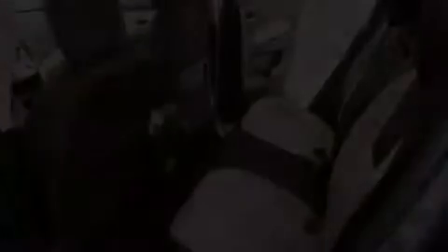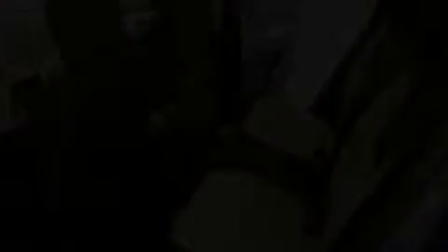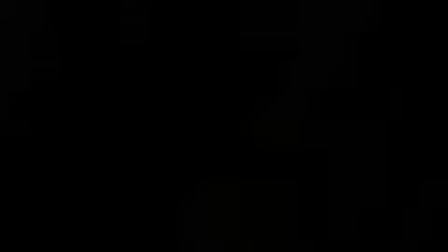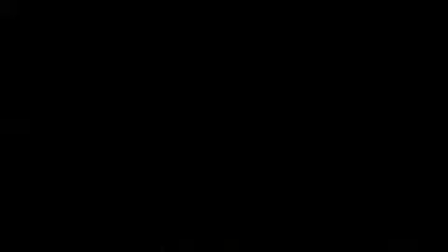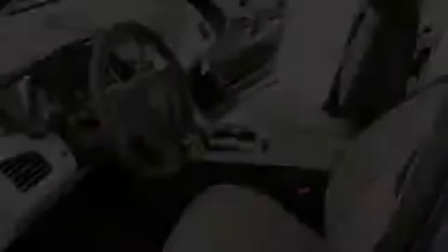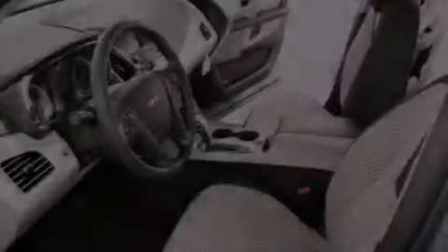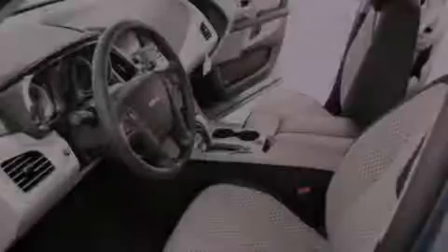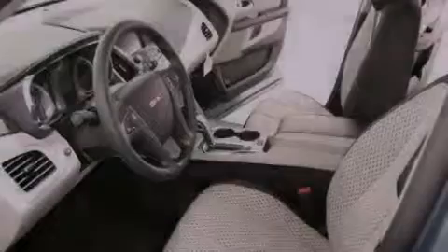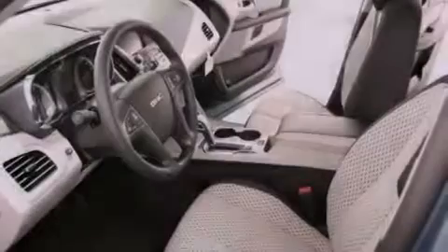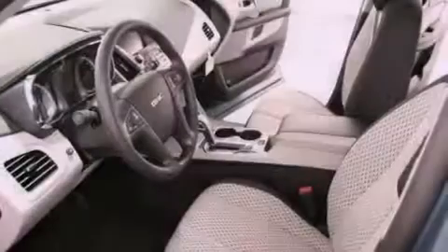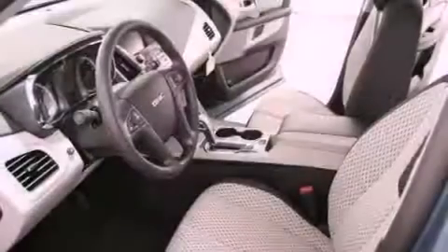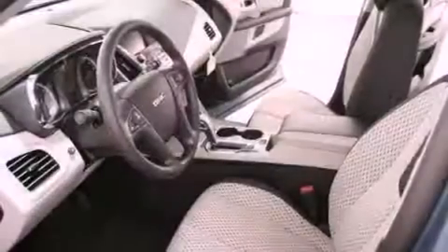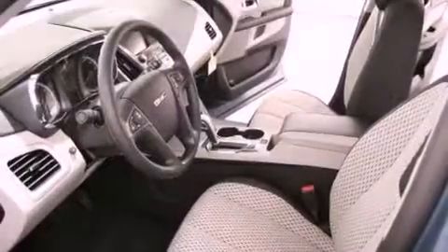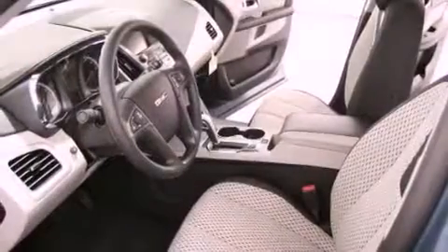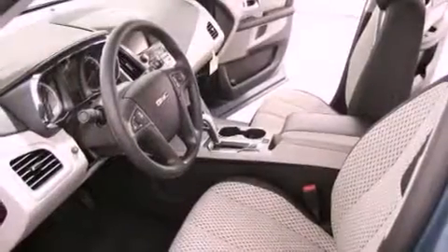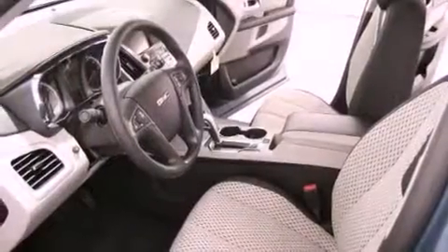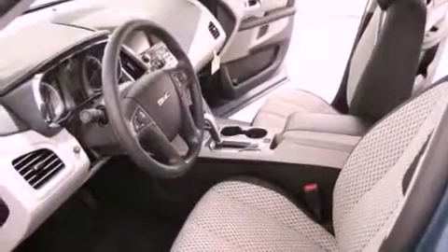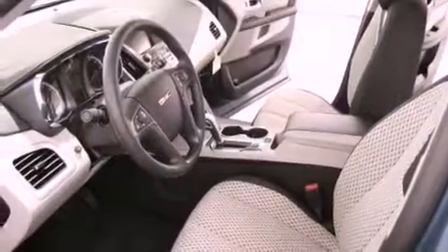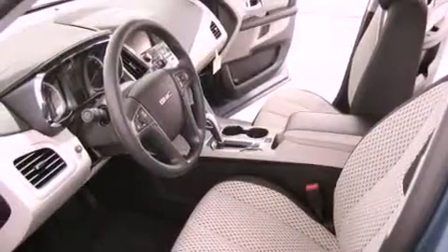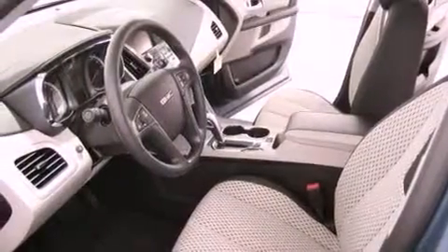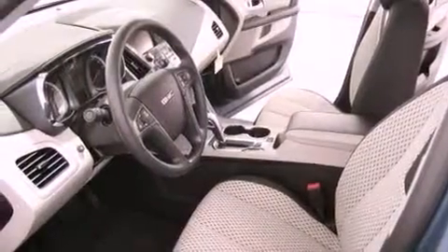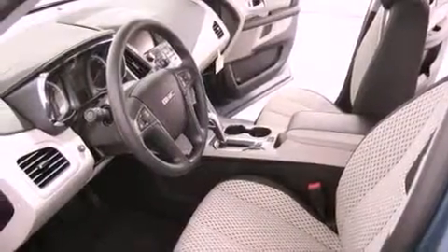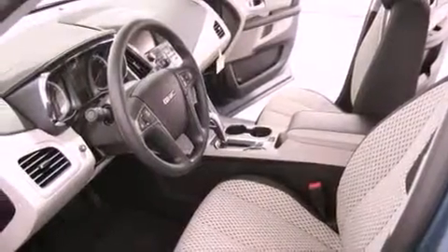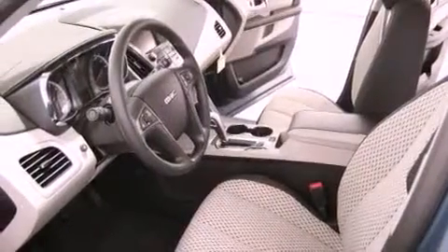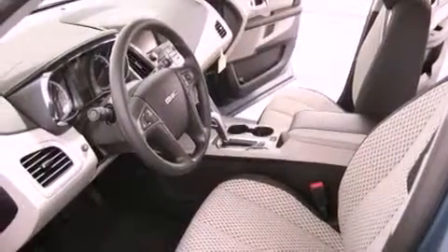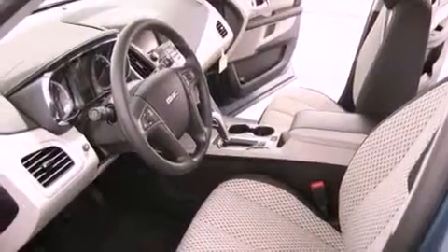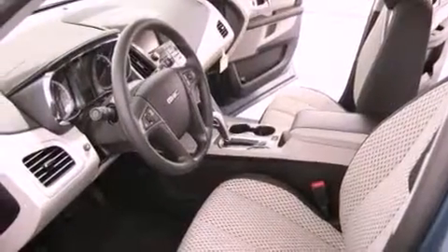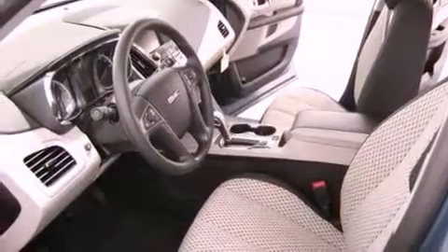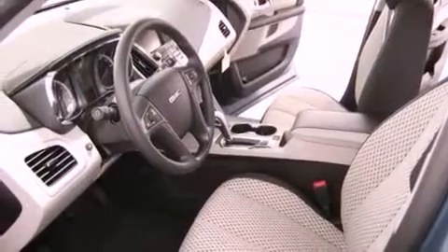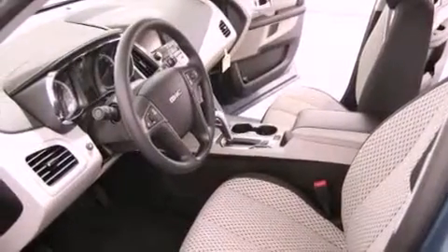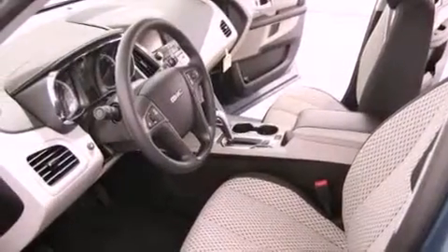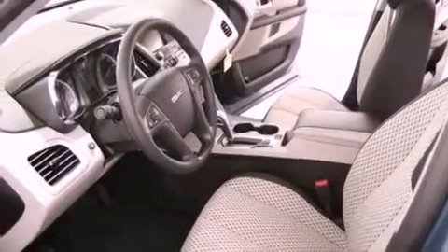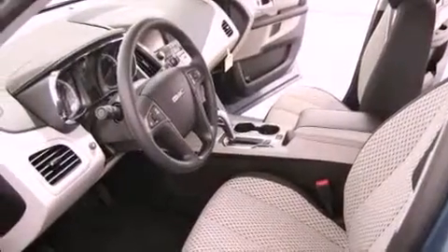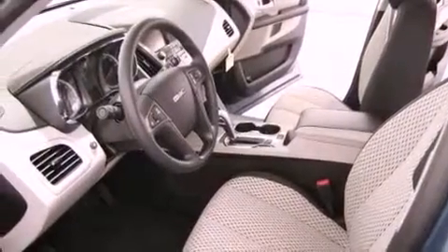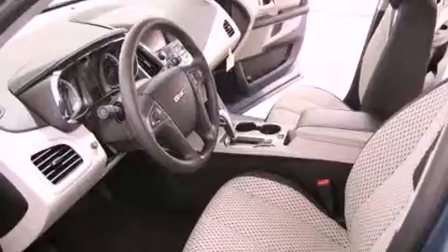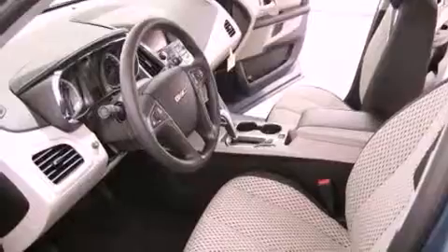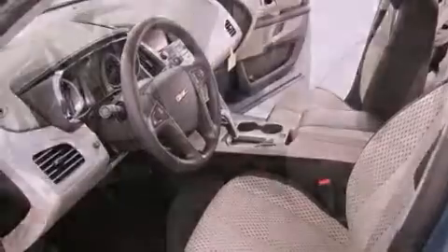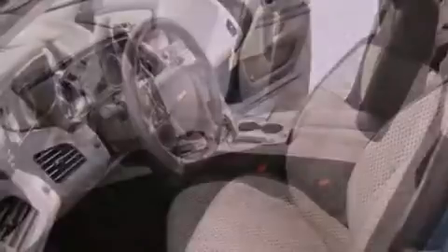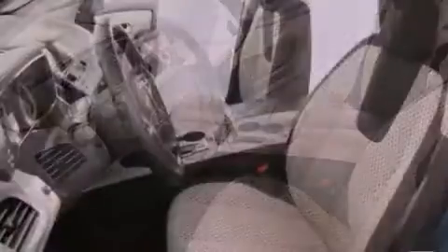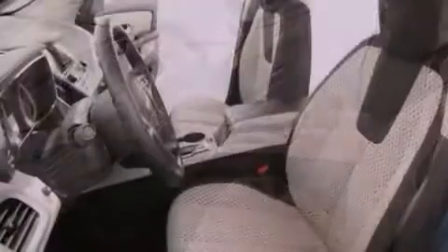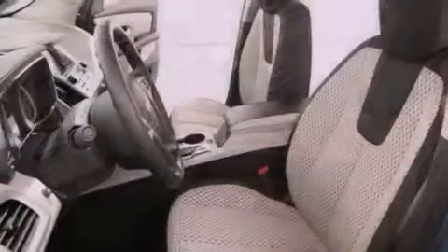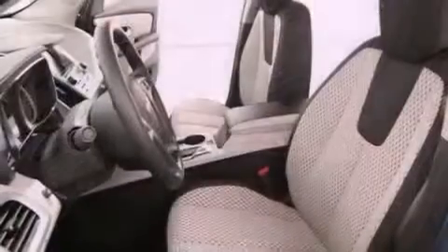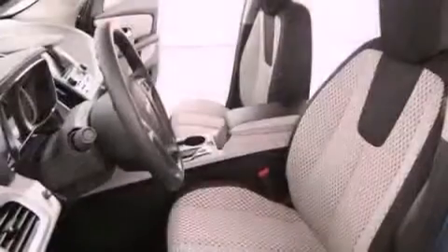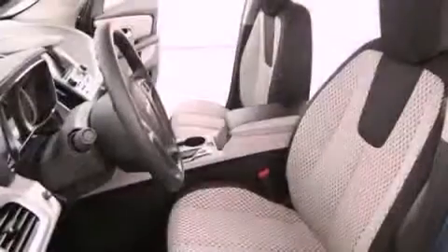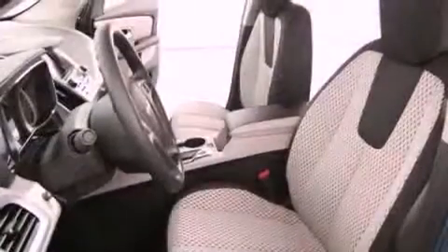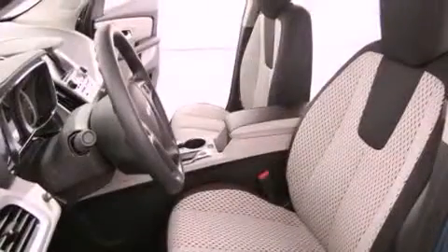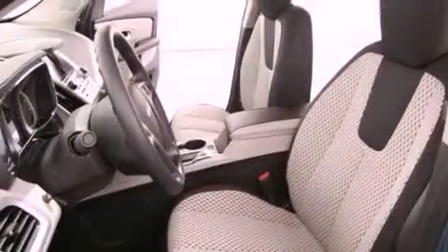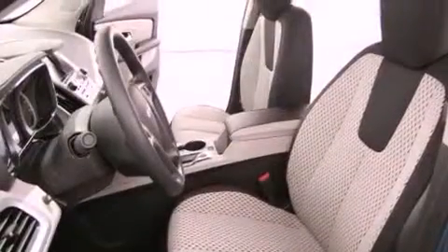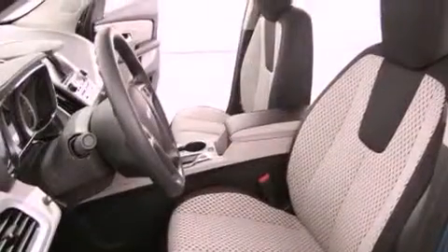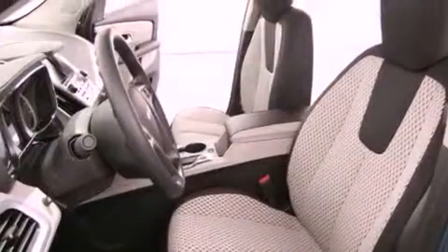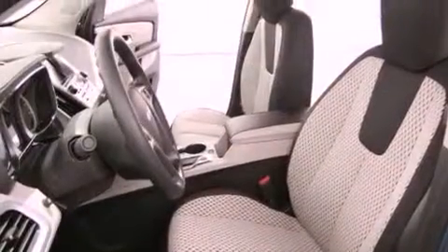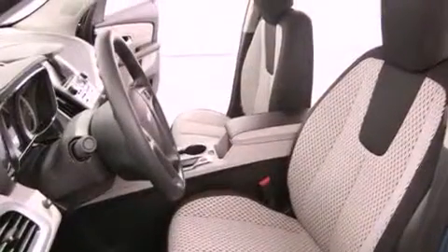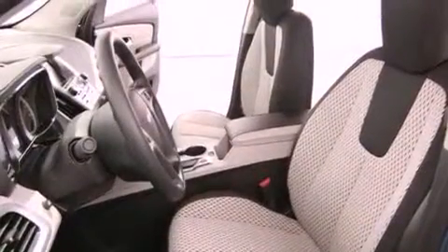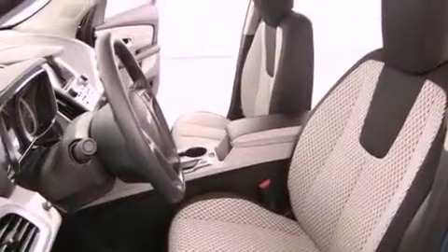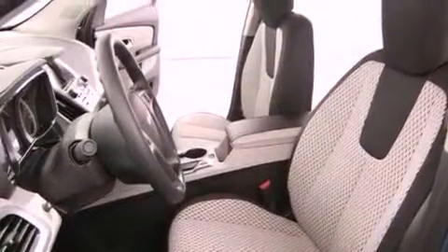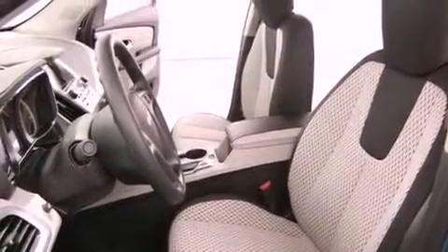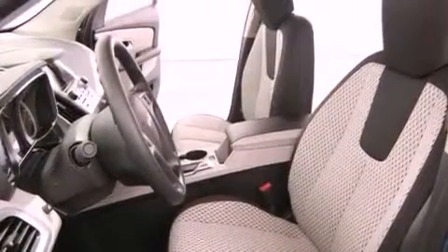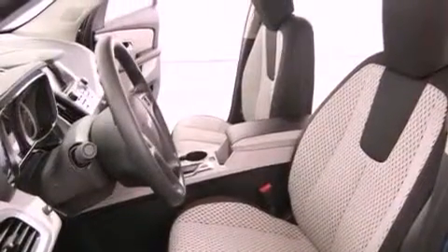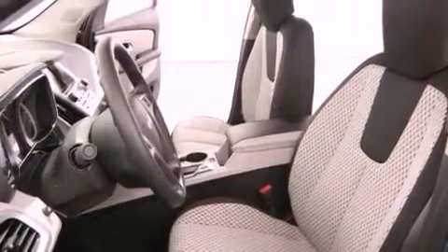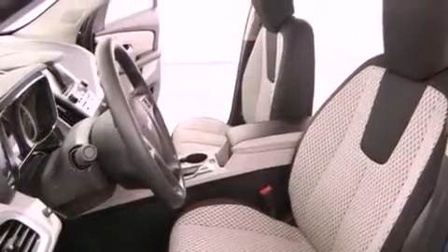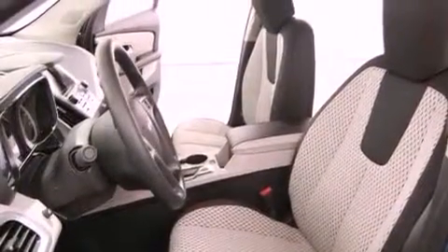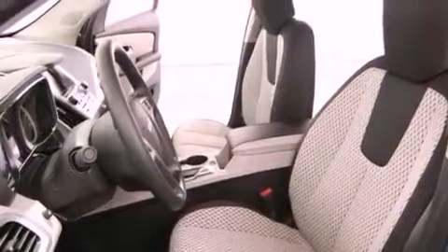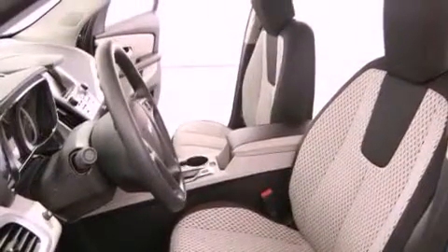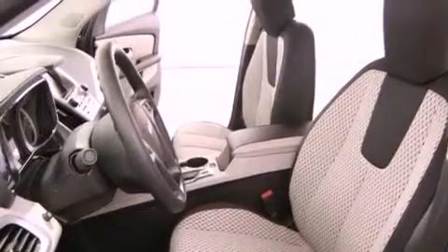Fog lamps, tinted glass, an anti-lock braking system, a passenger side airbag, and an auxiliary power outlet.